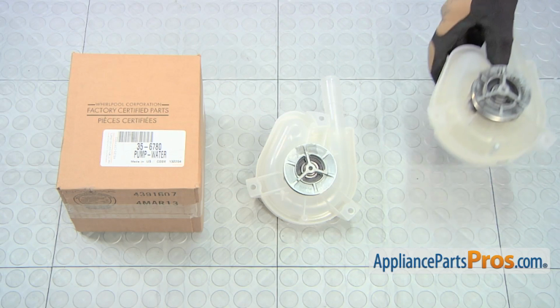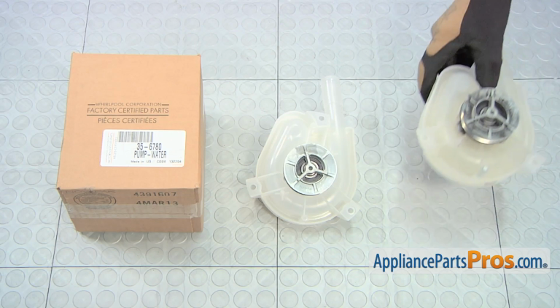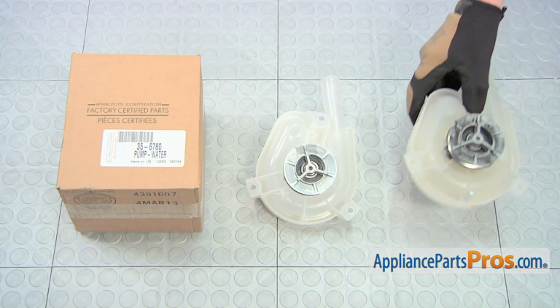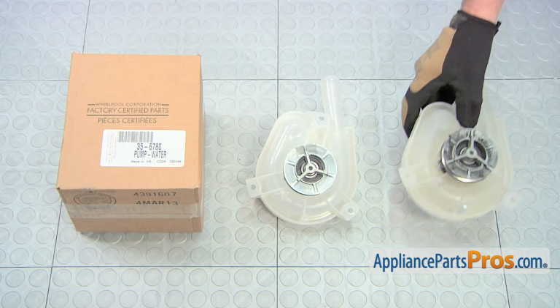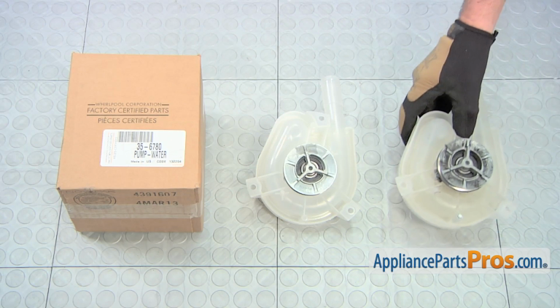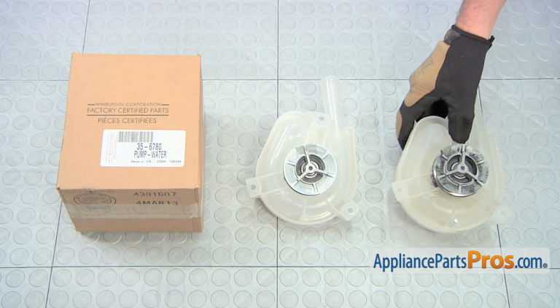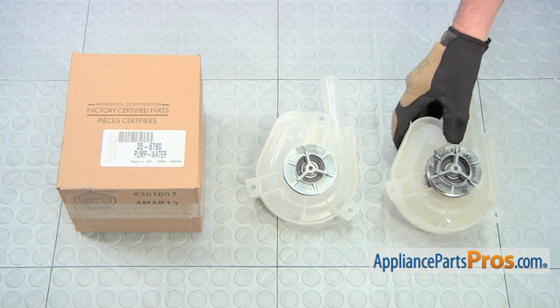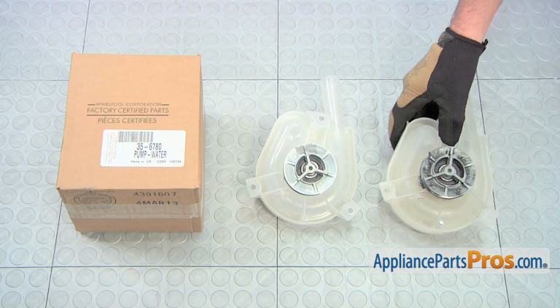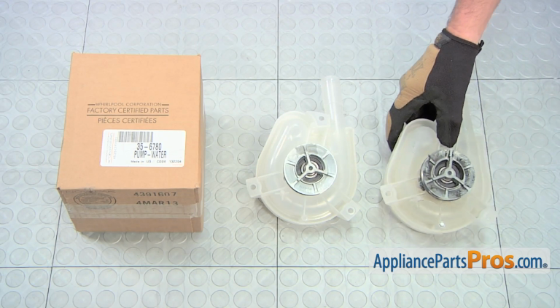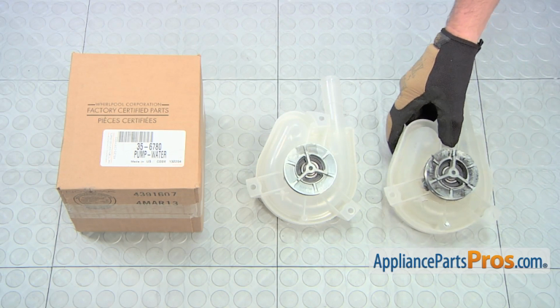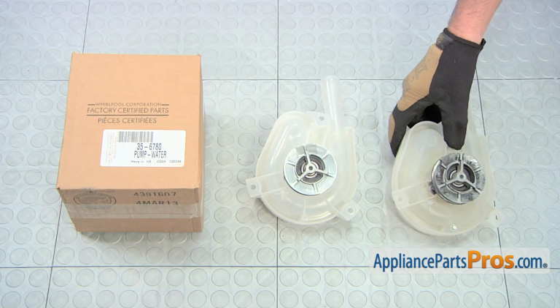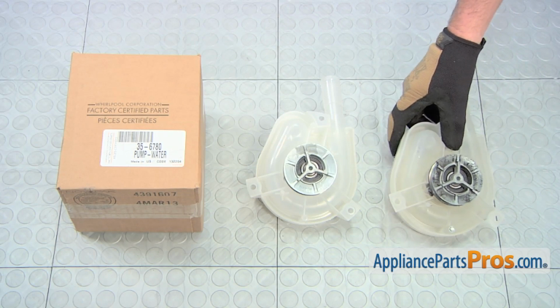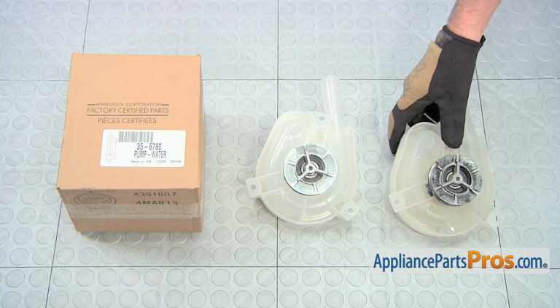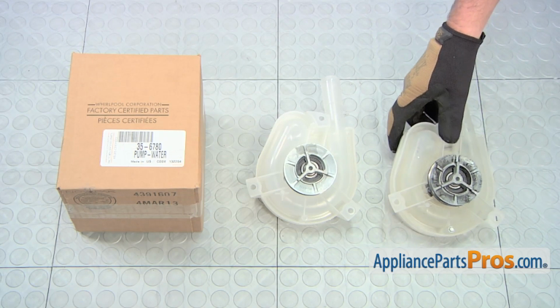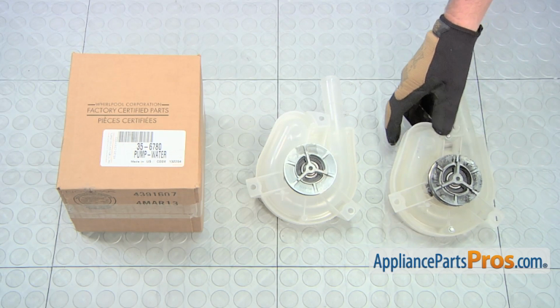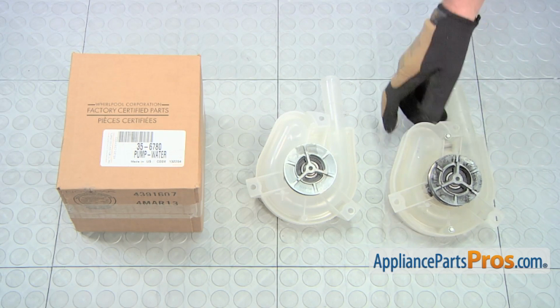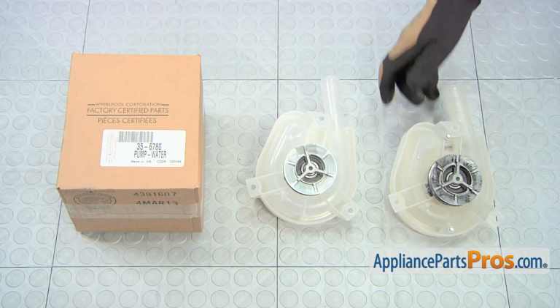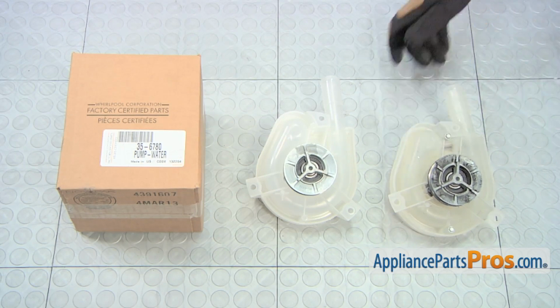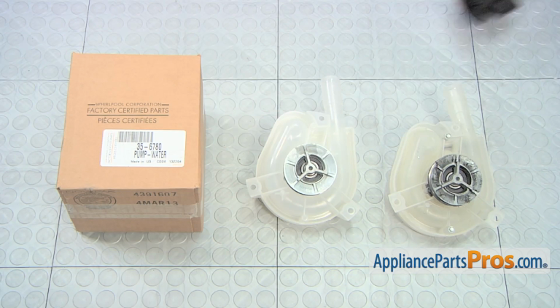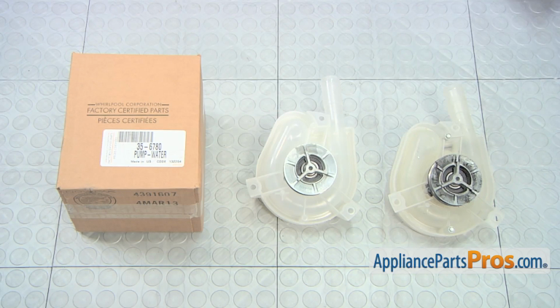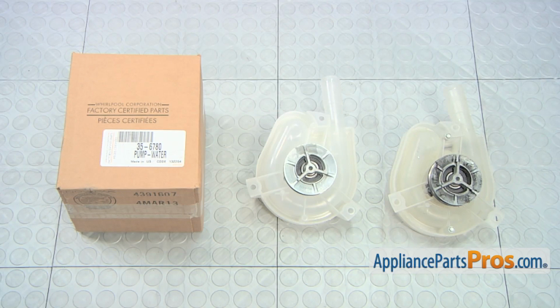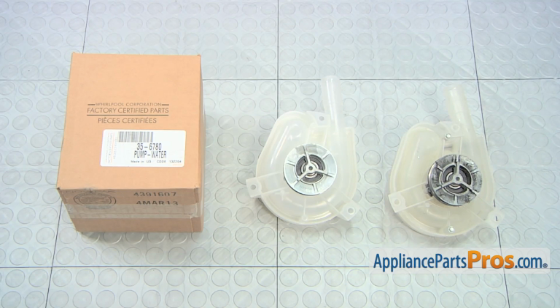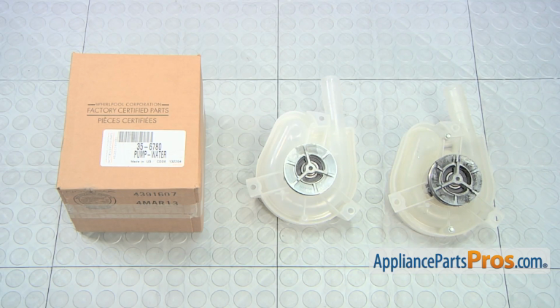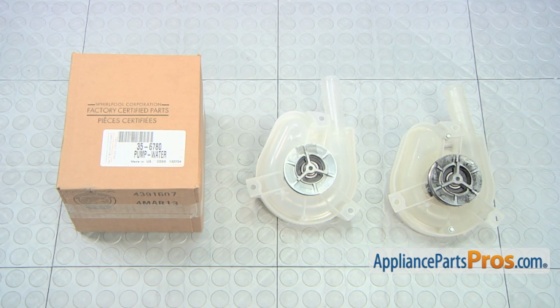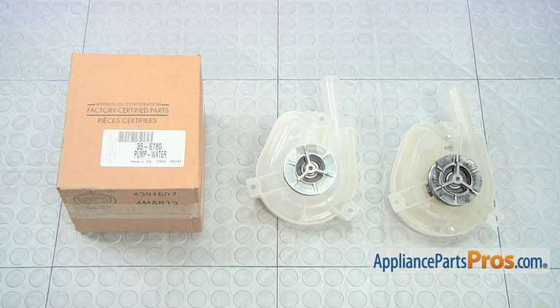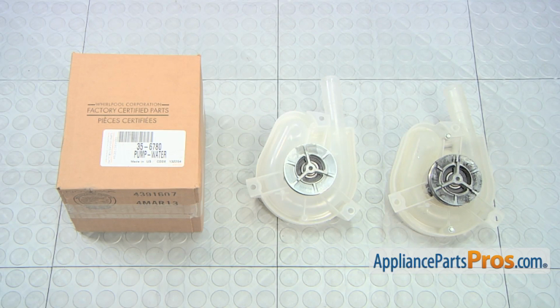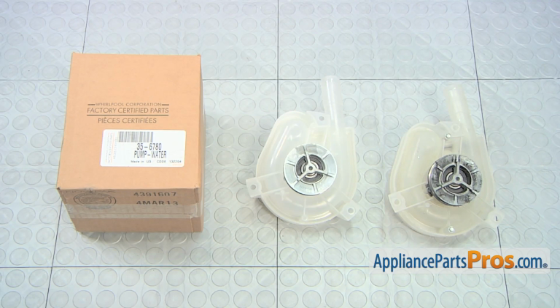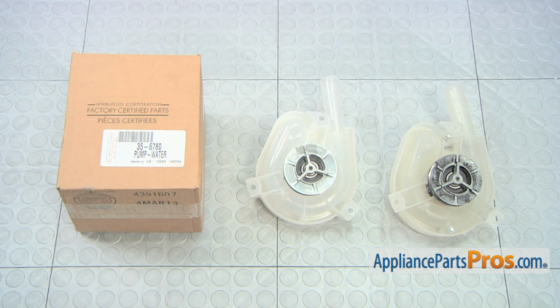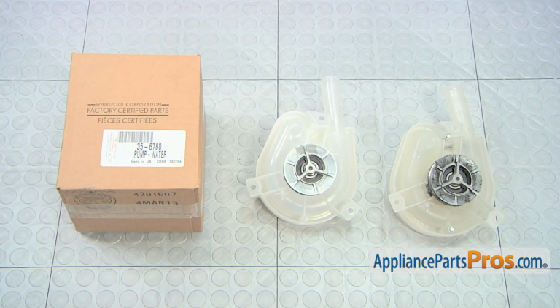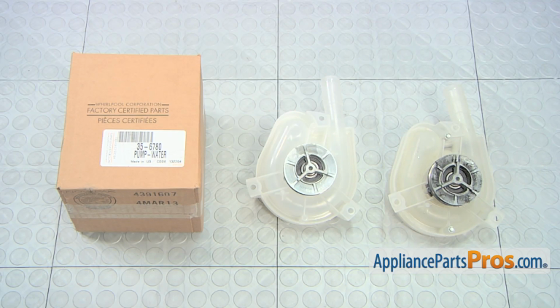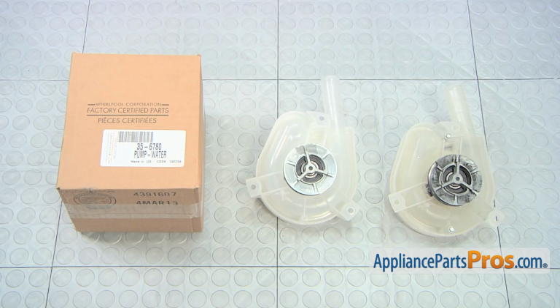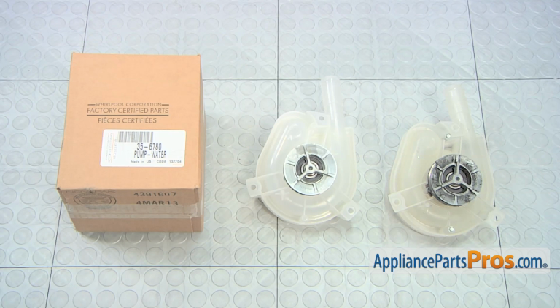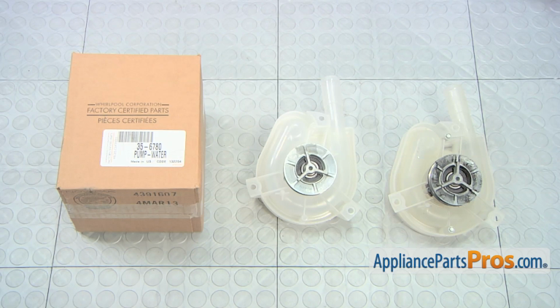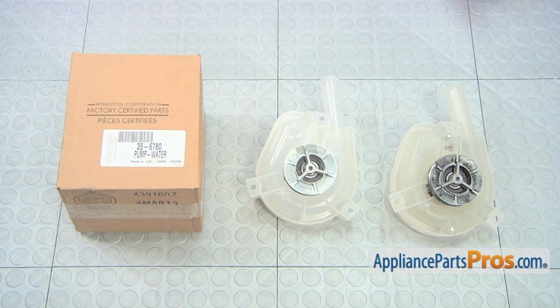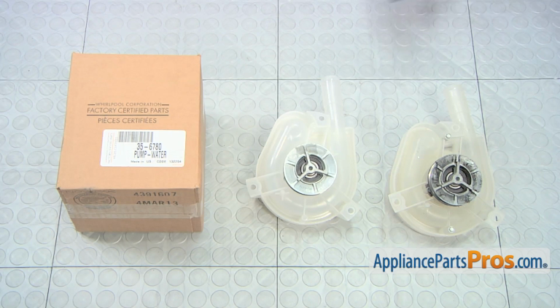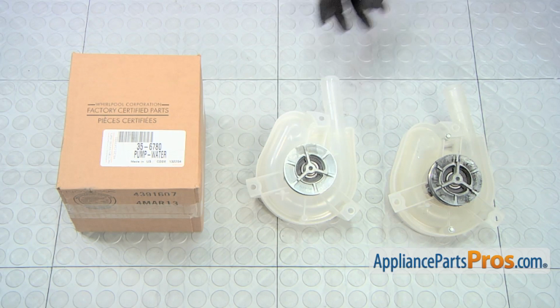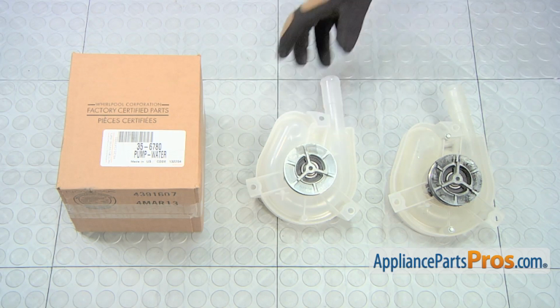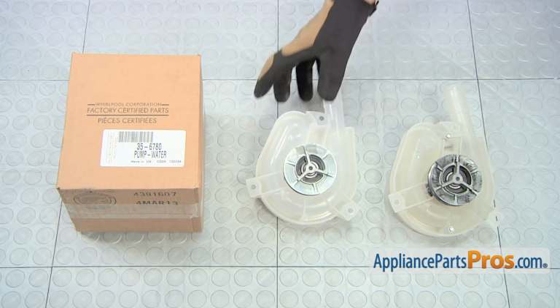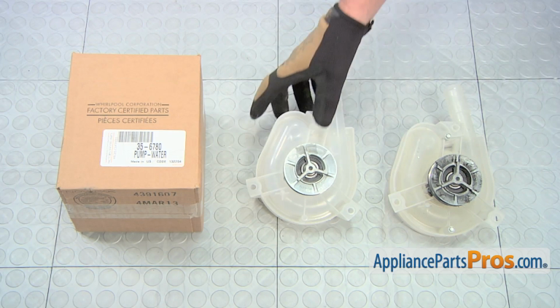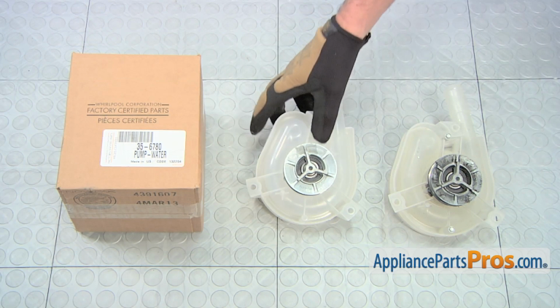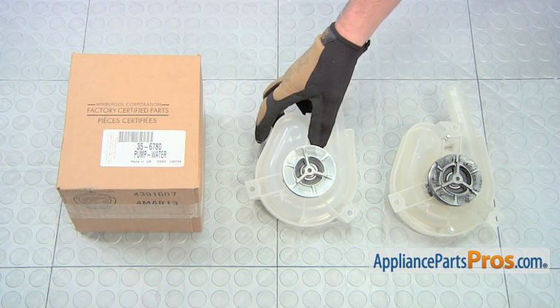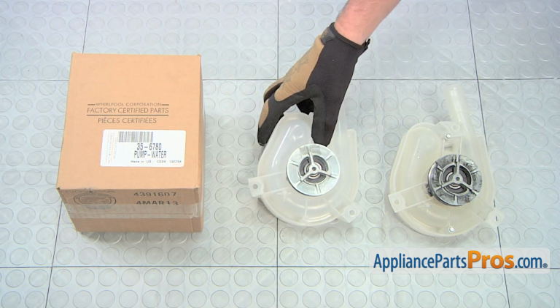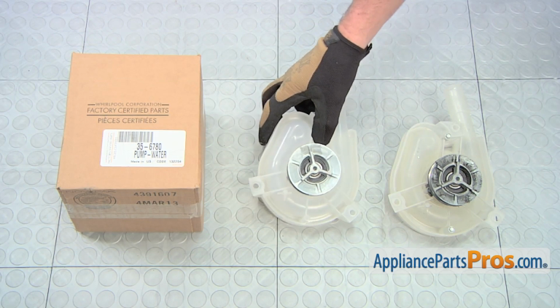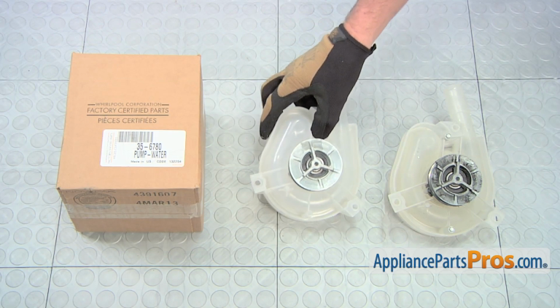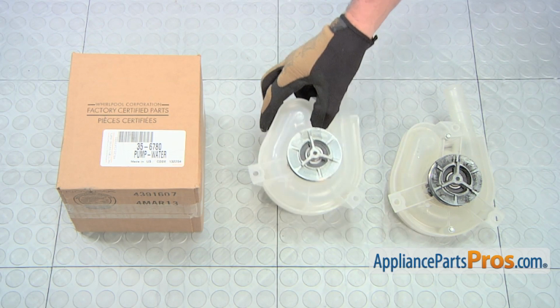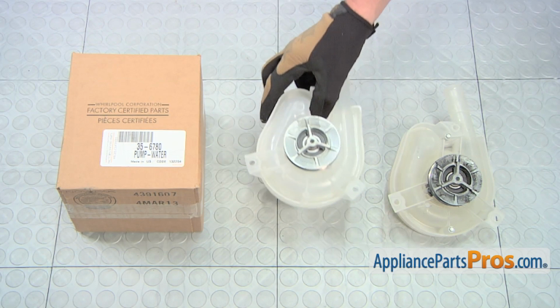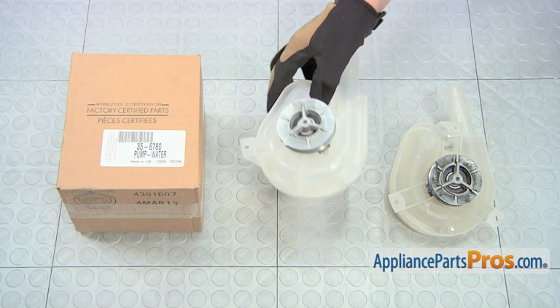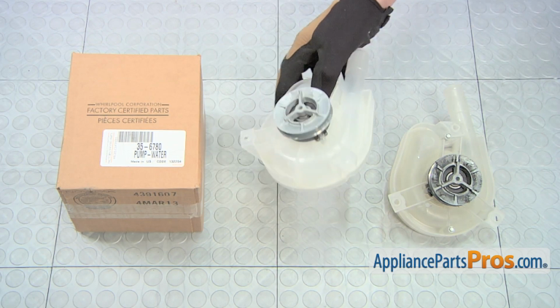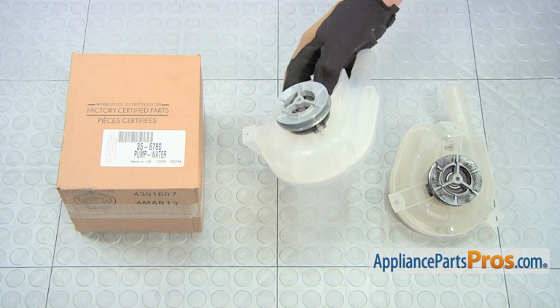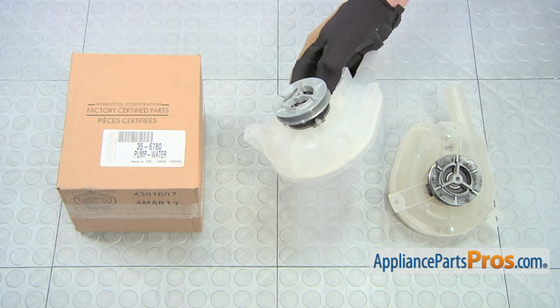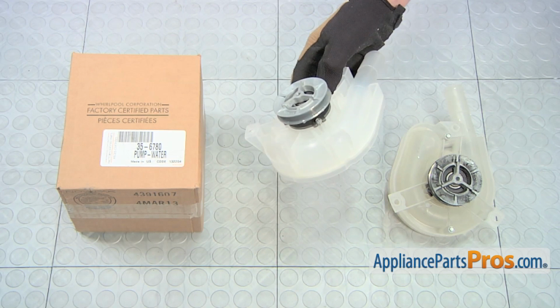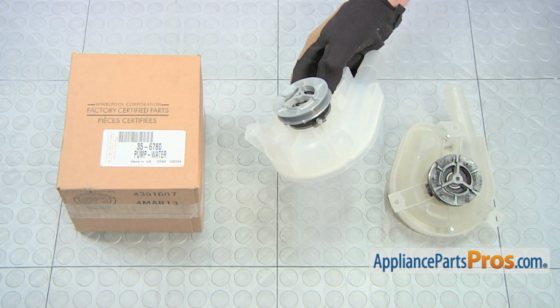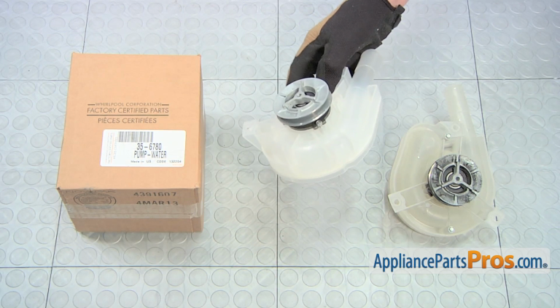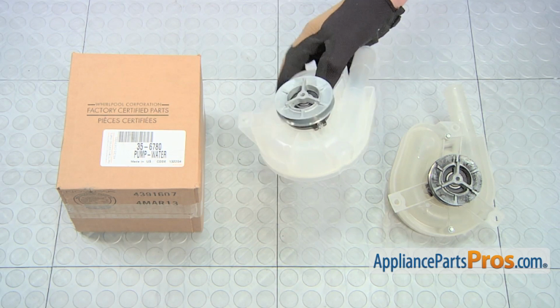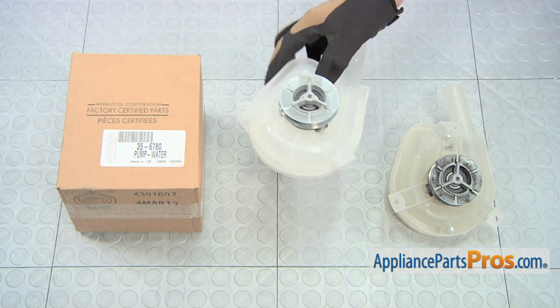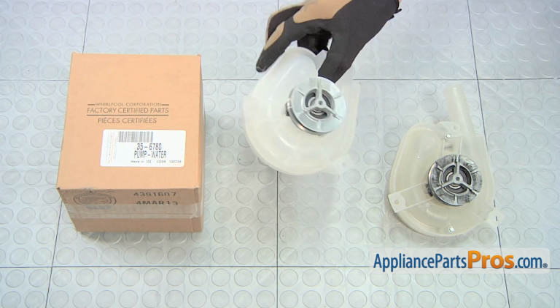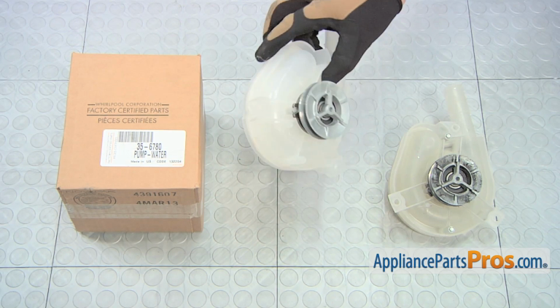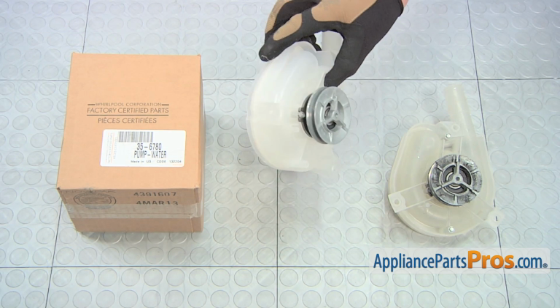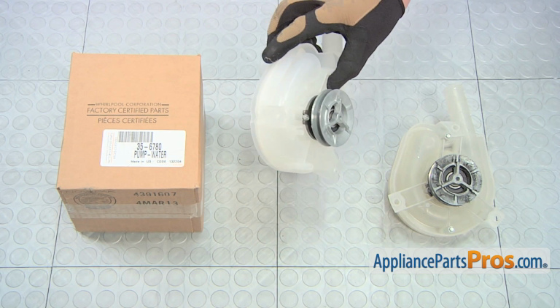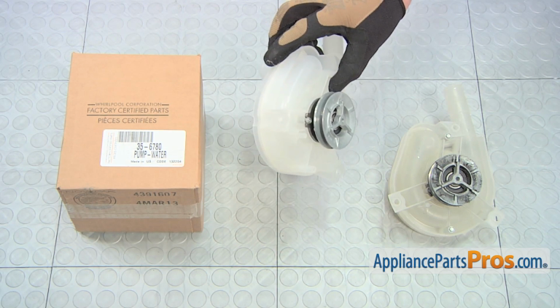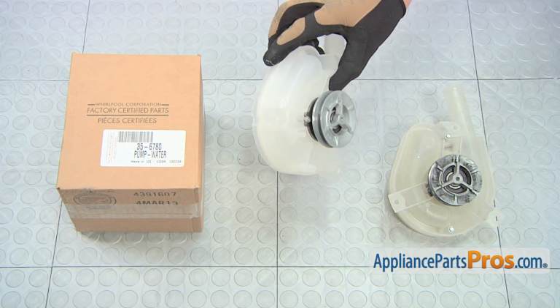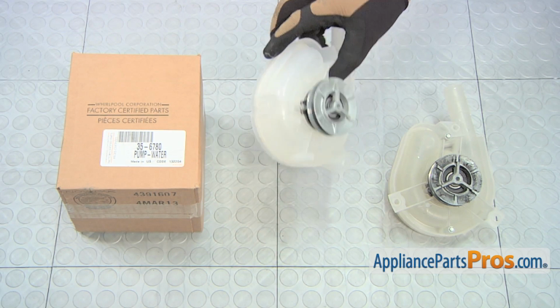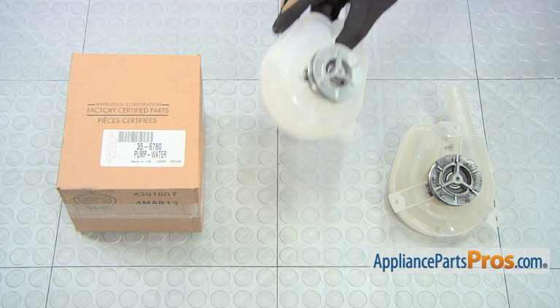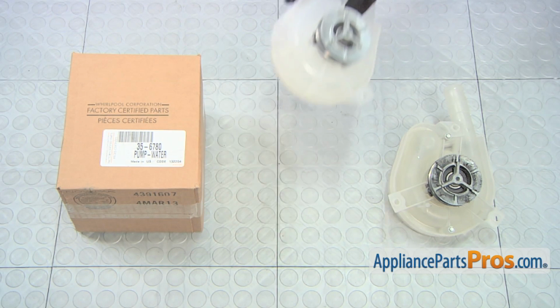Here's the old washer pump next to the new one. If you already have the new part, great. If not, you can get it from AppliancePartsPros.com.